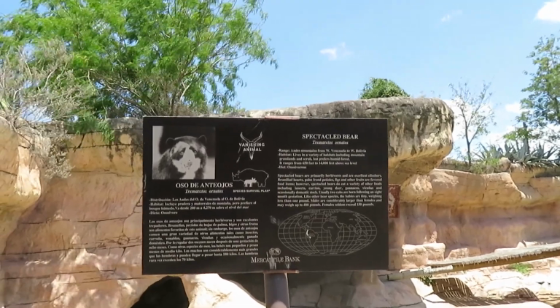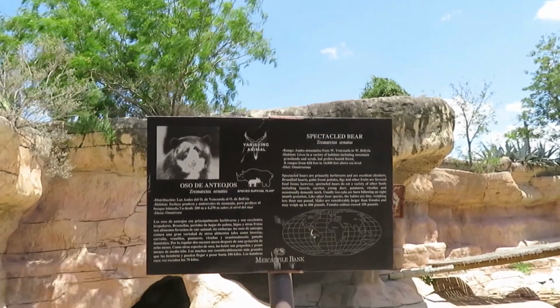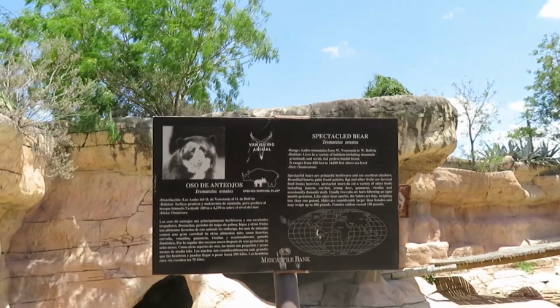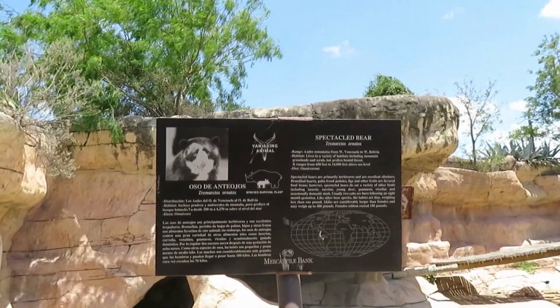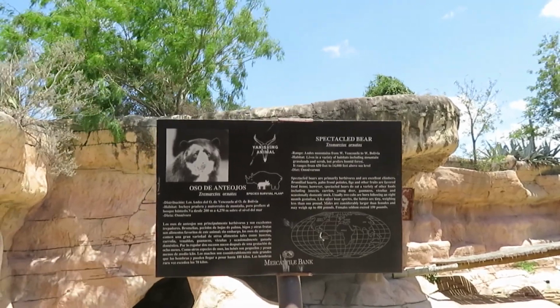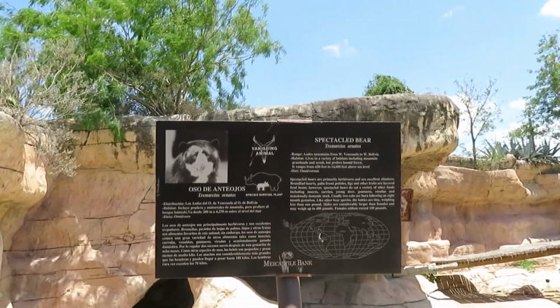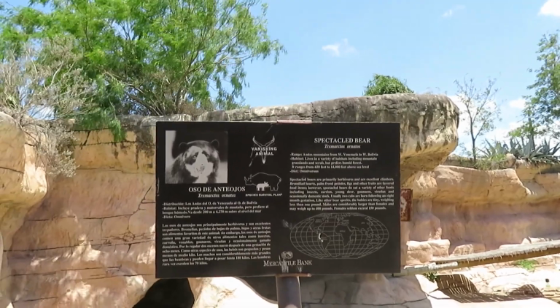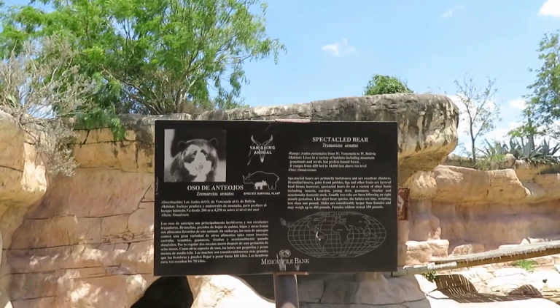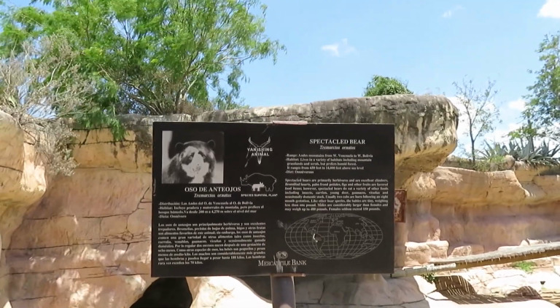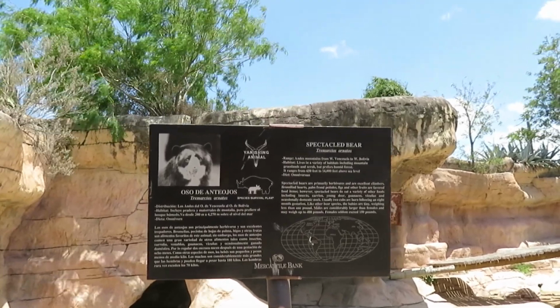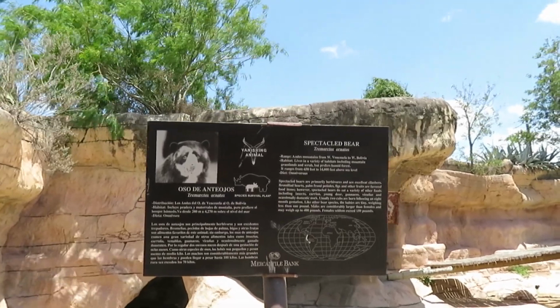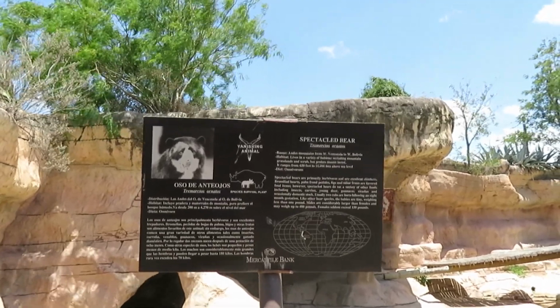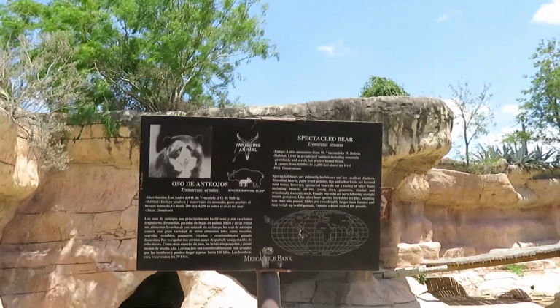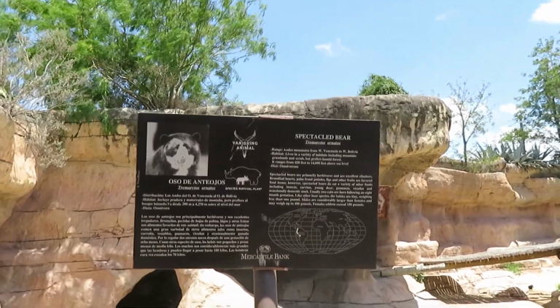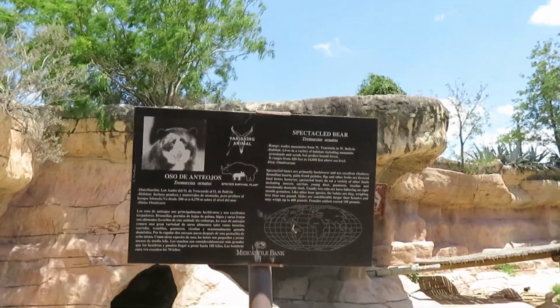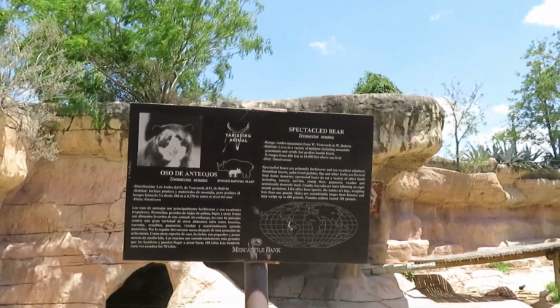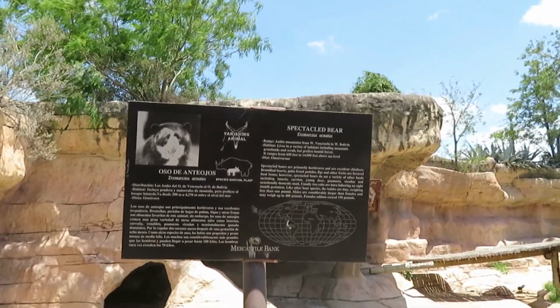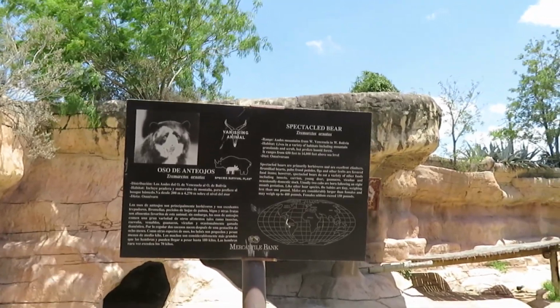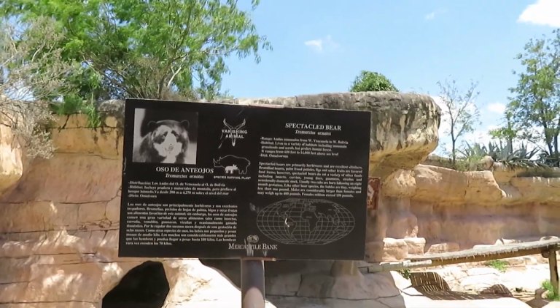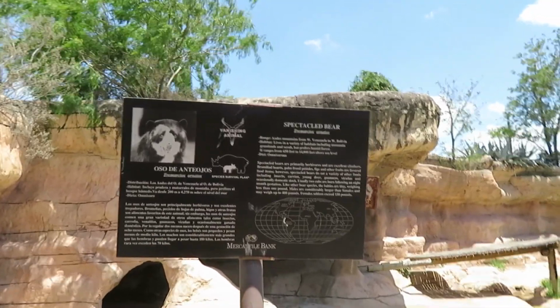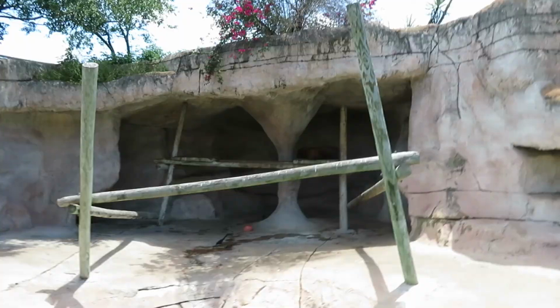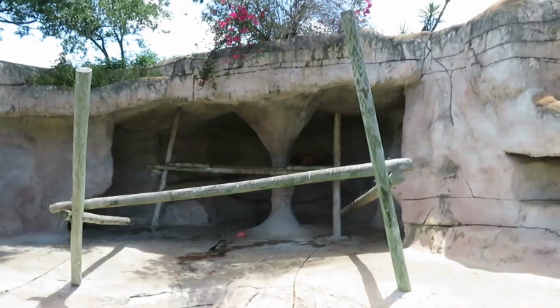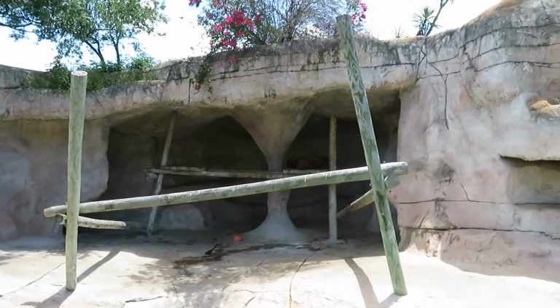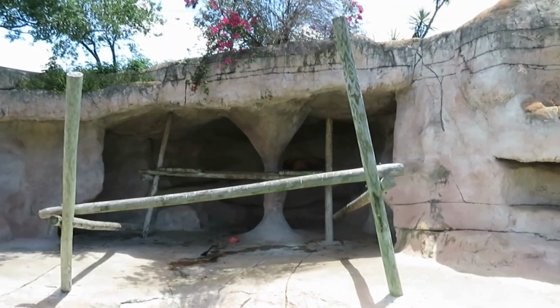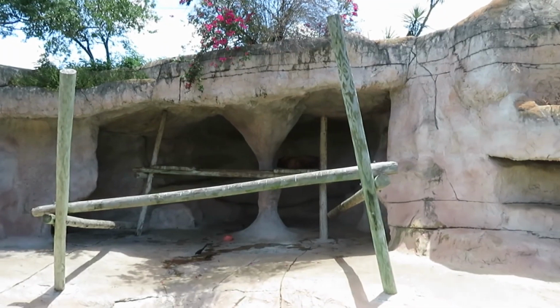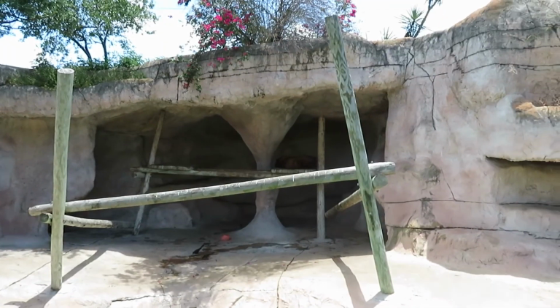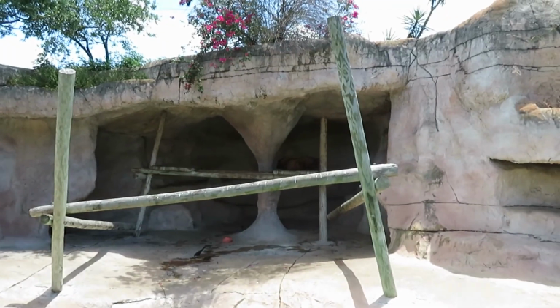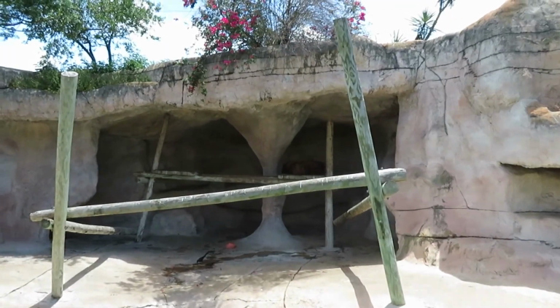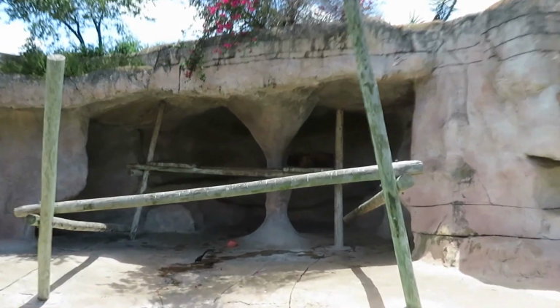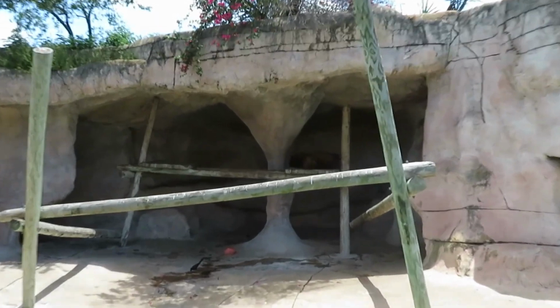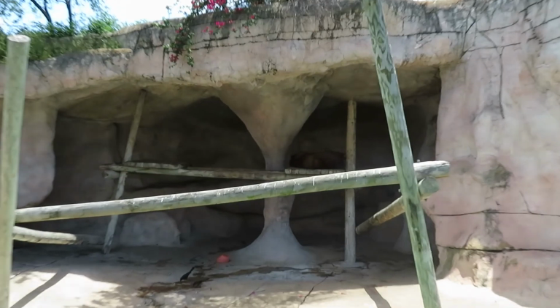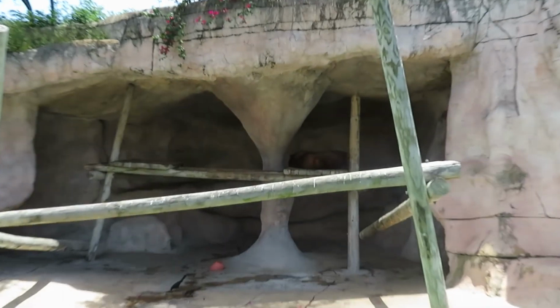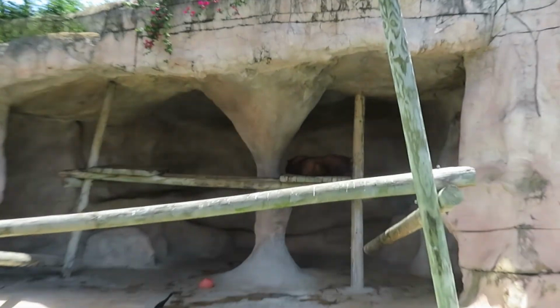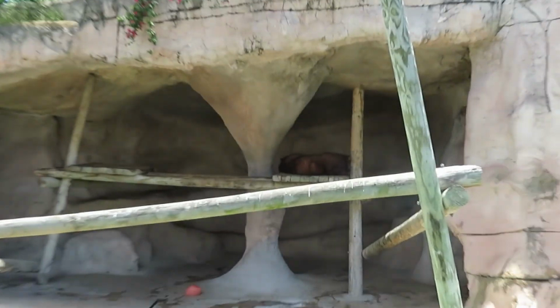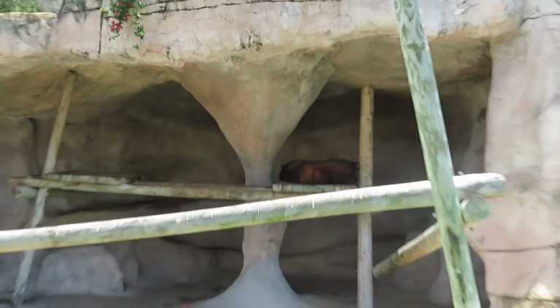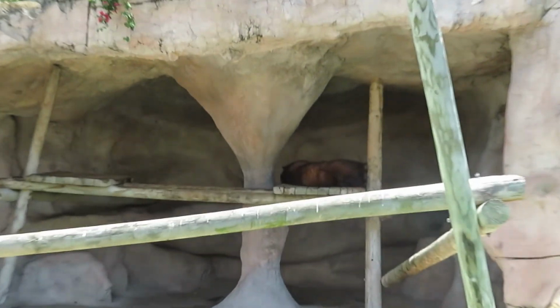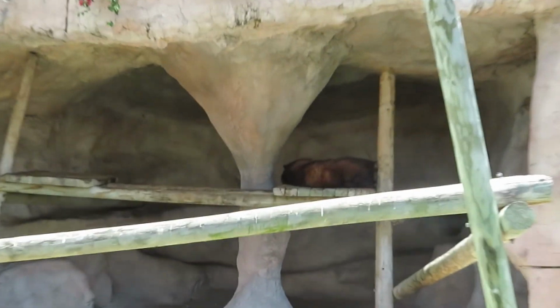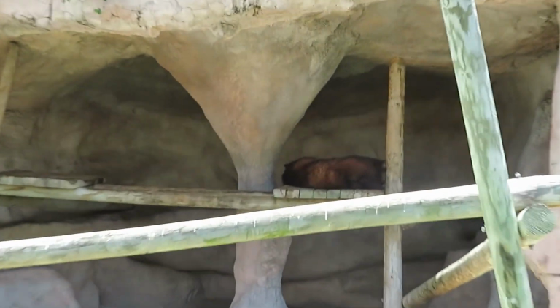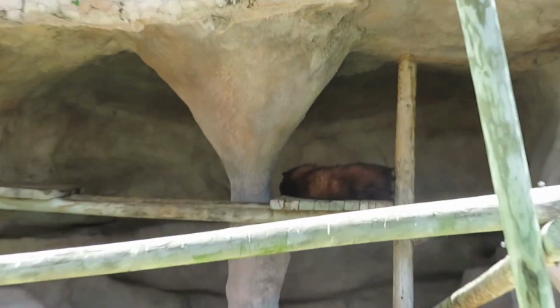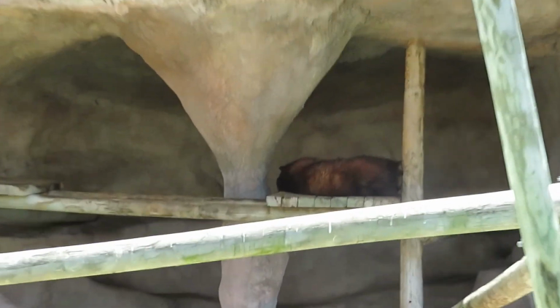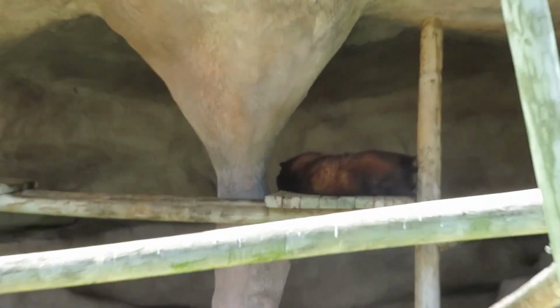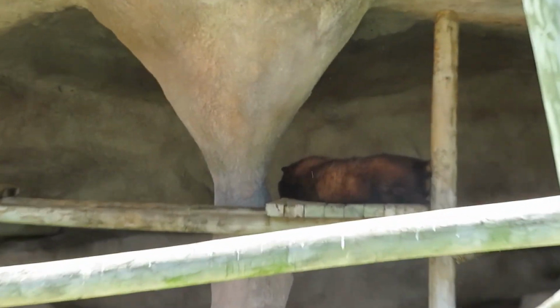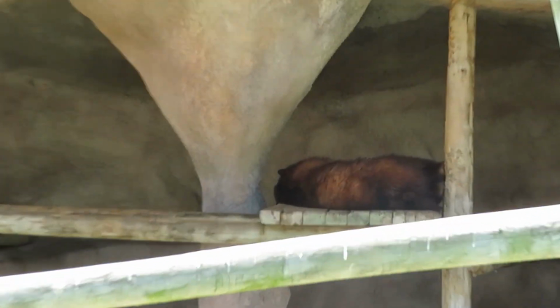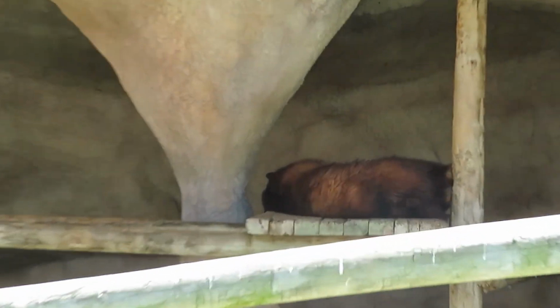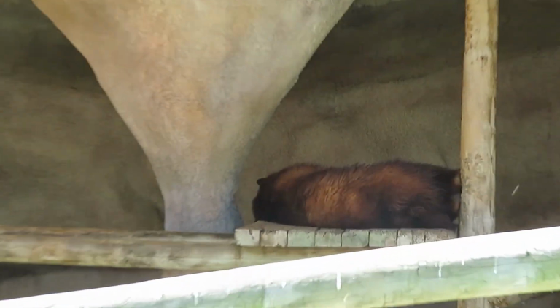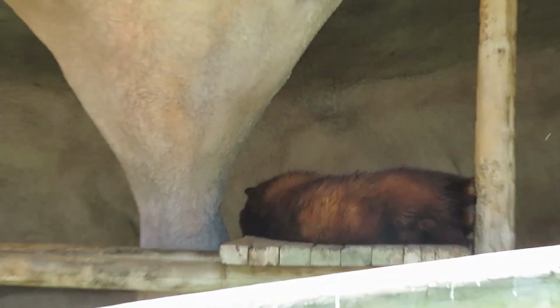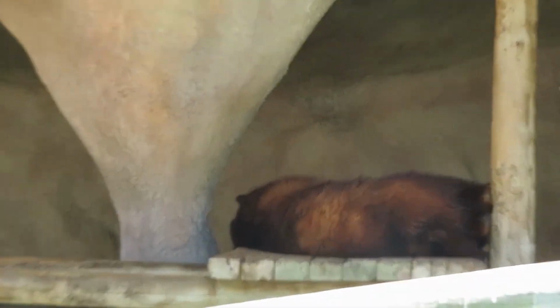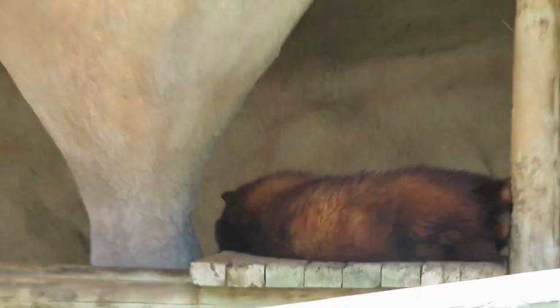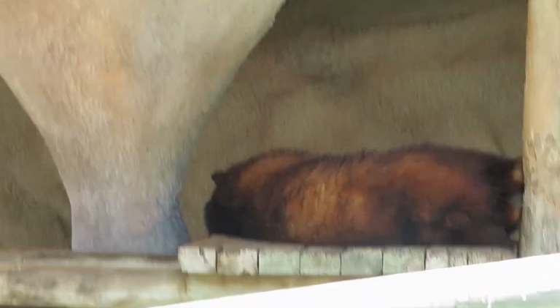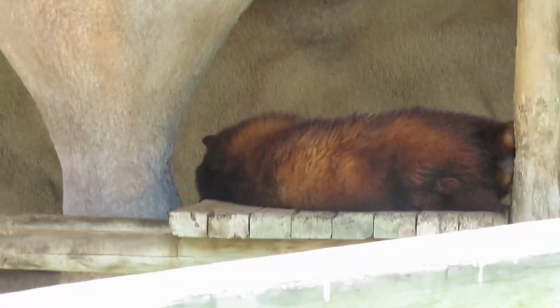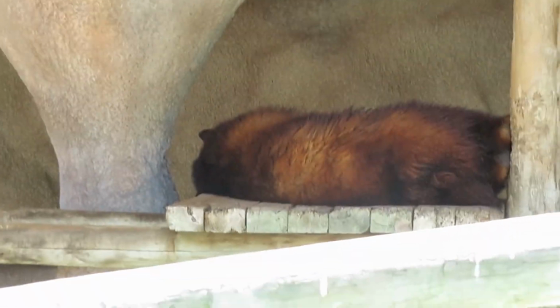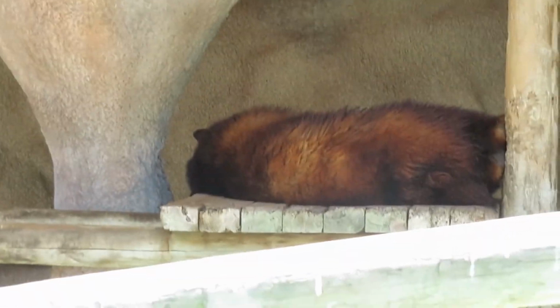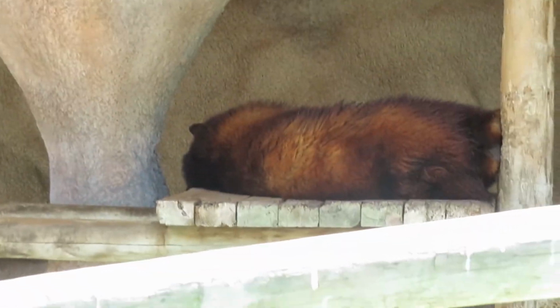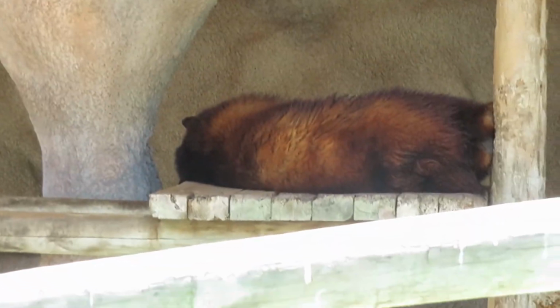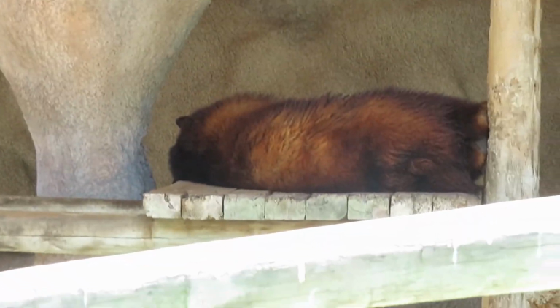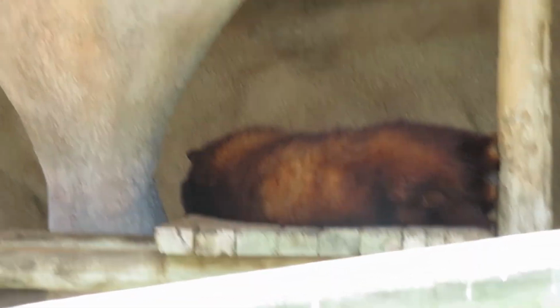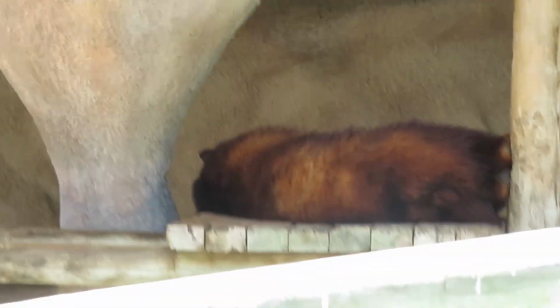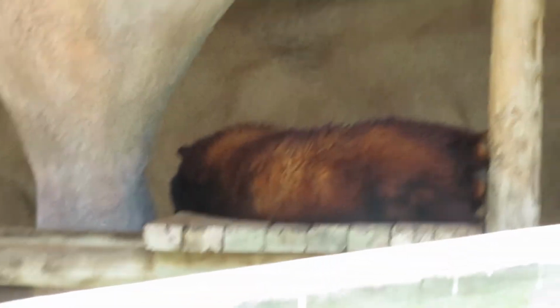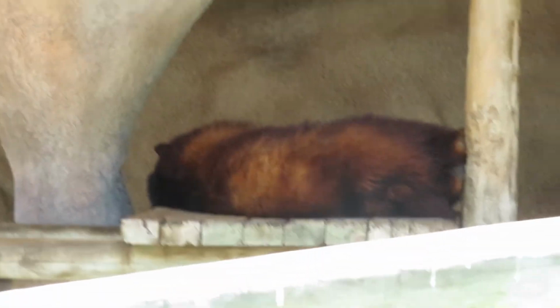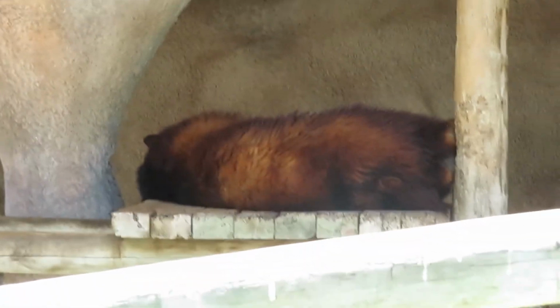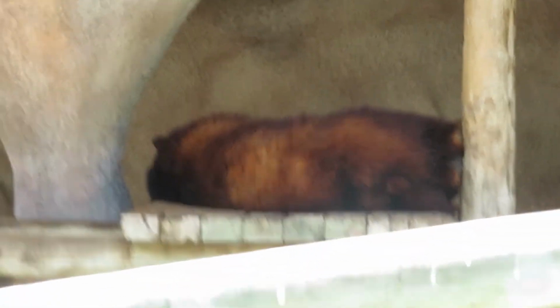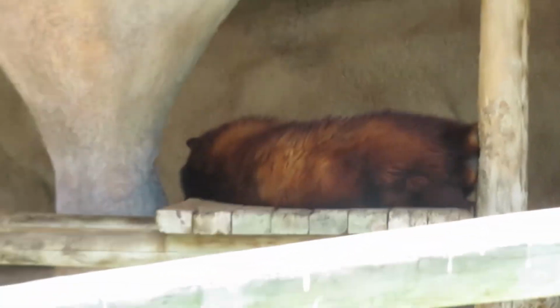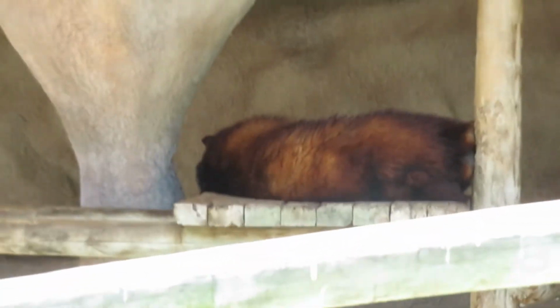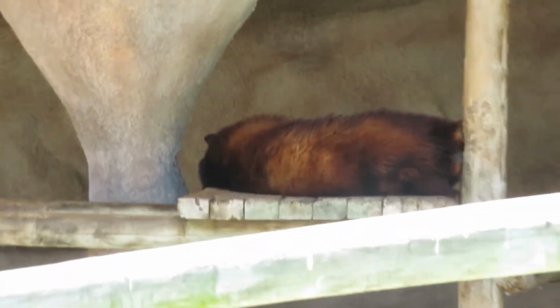I came back to the black bear habitat and it's laying down.